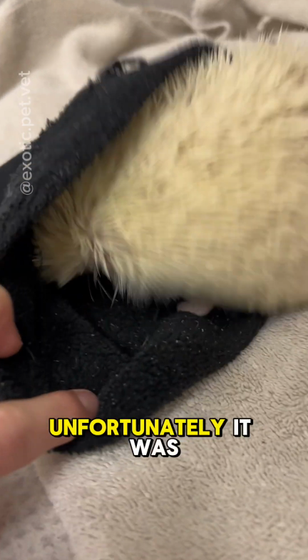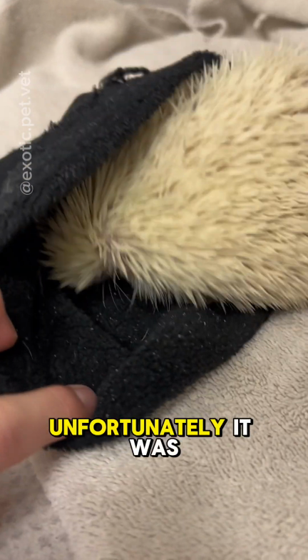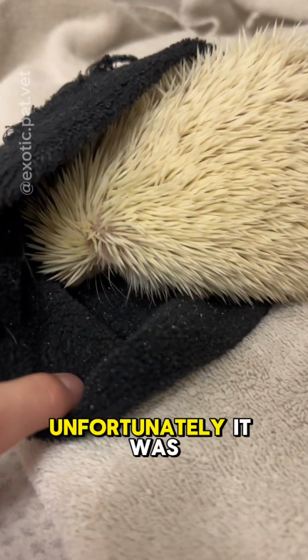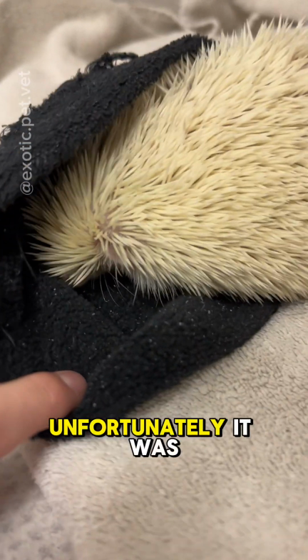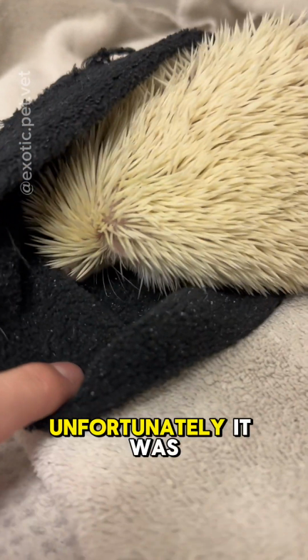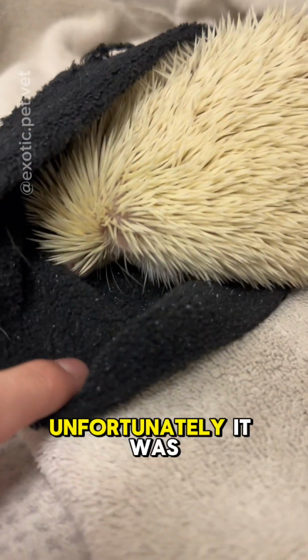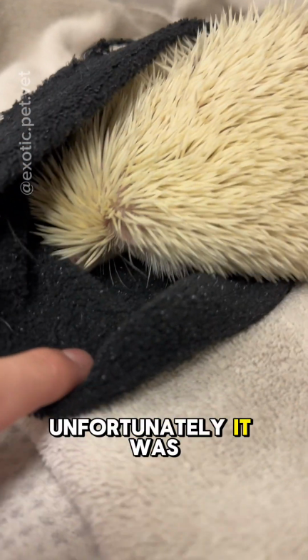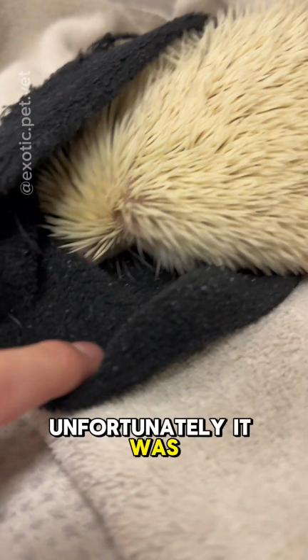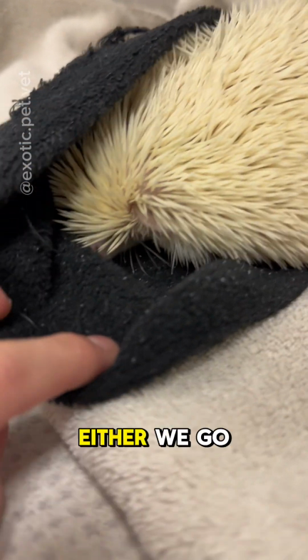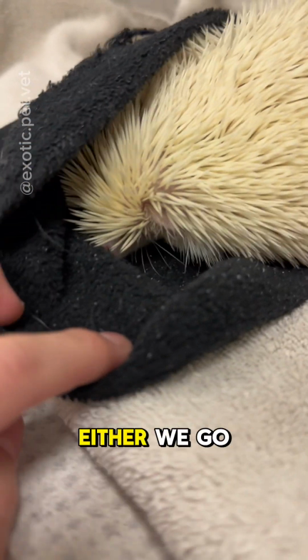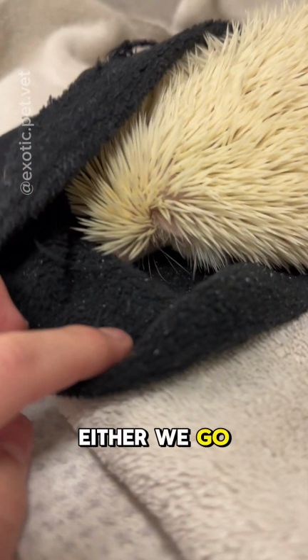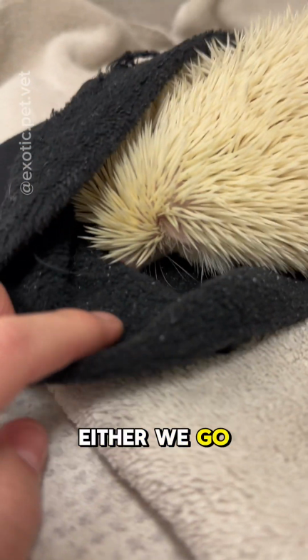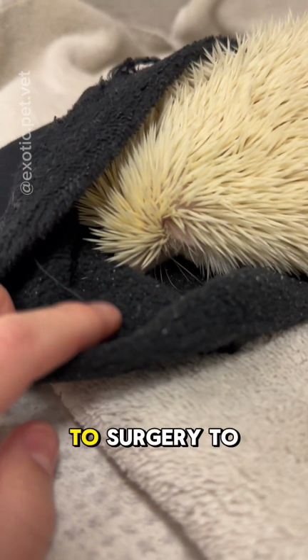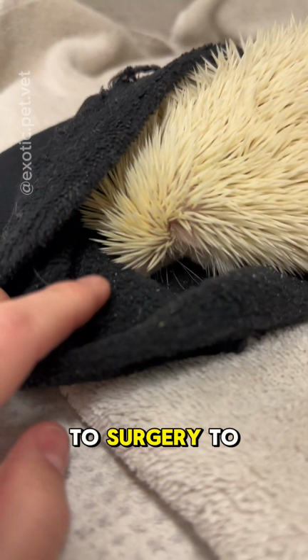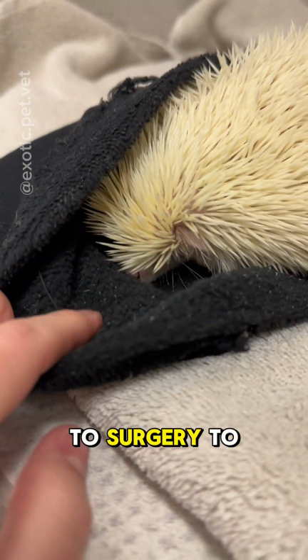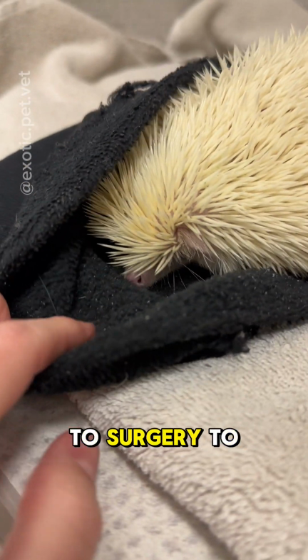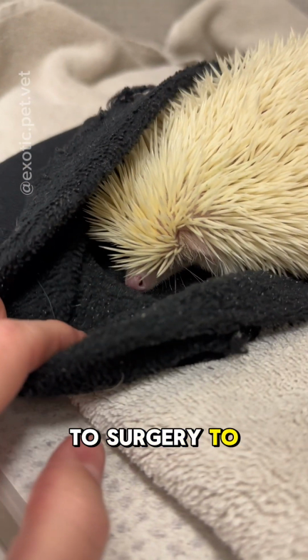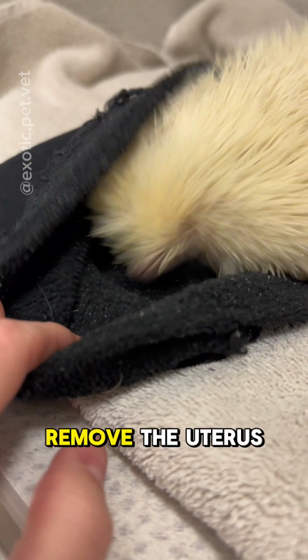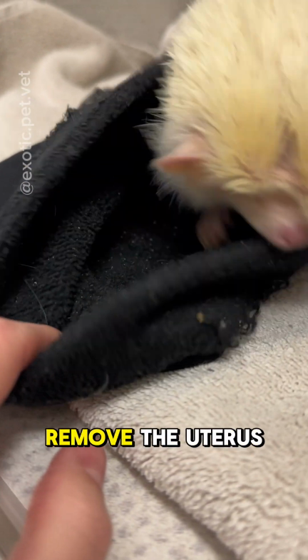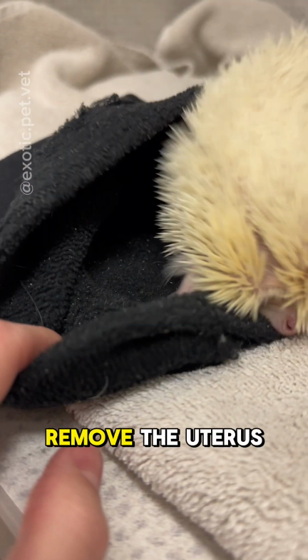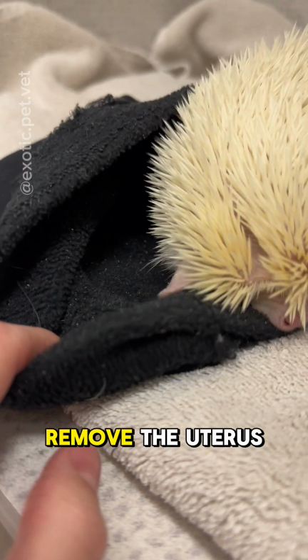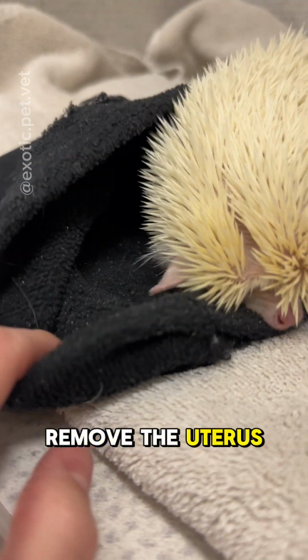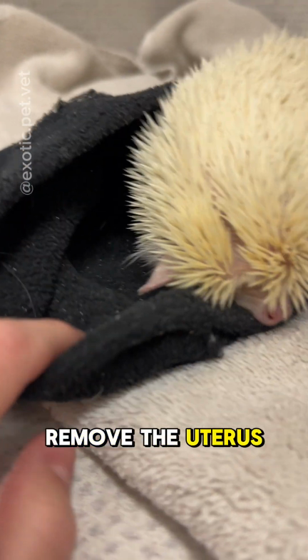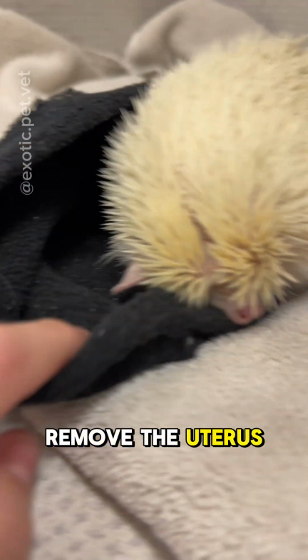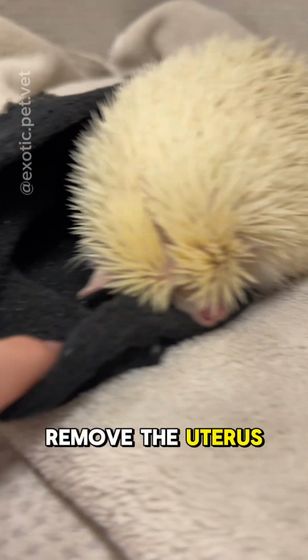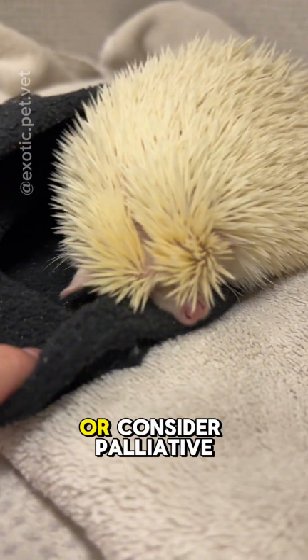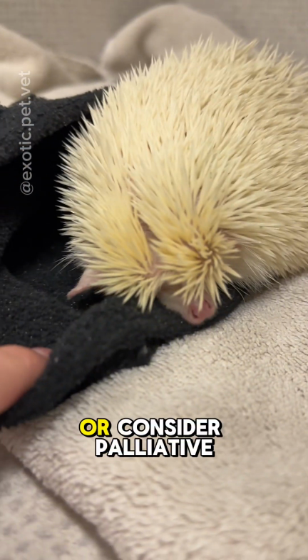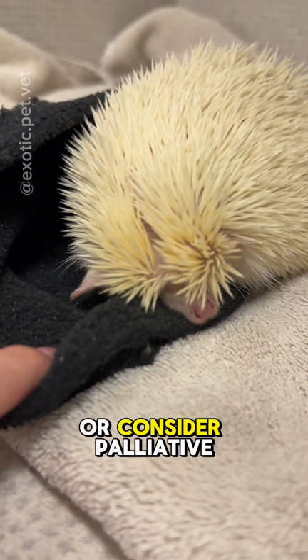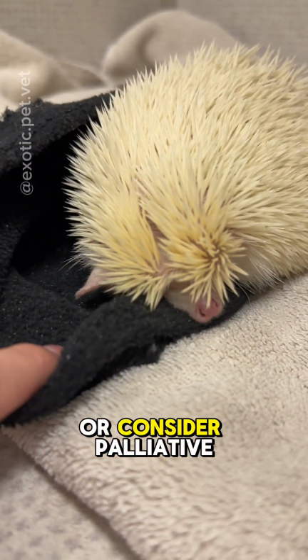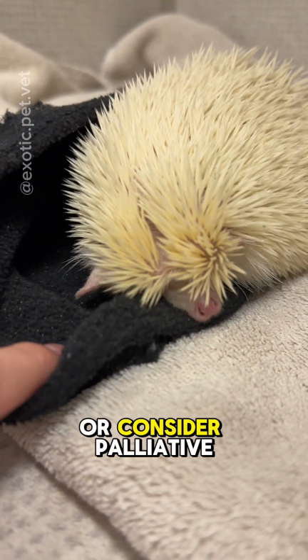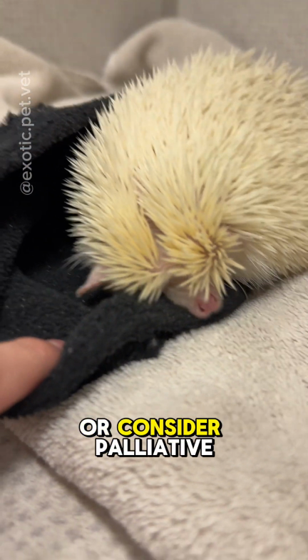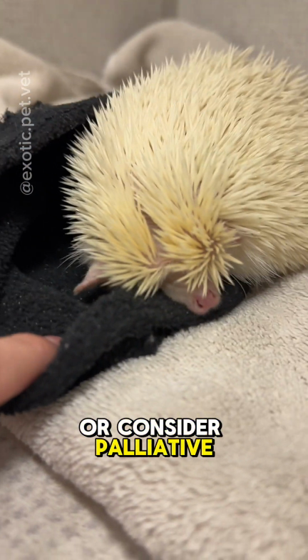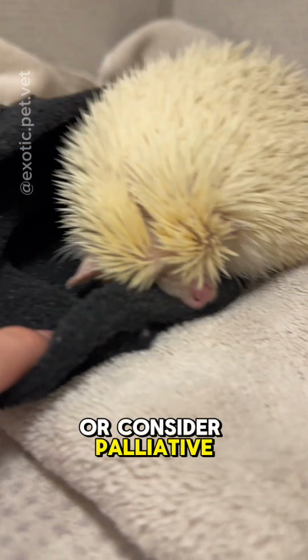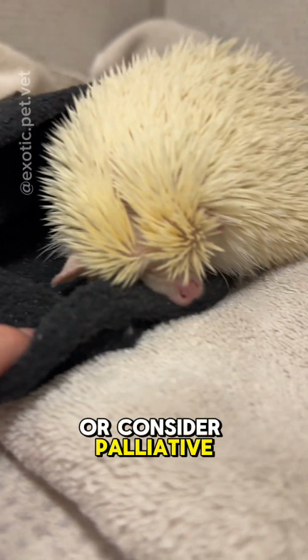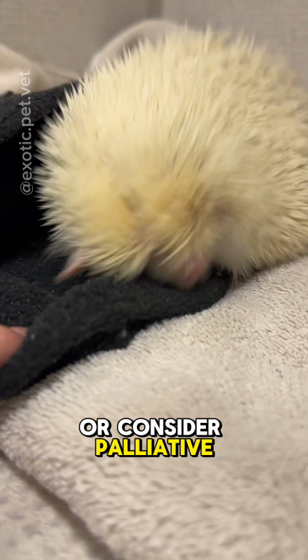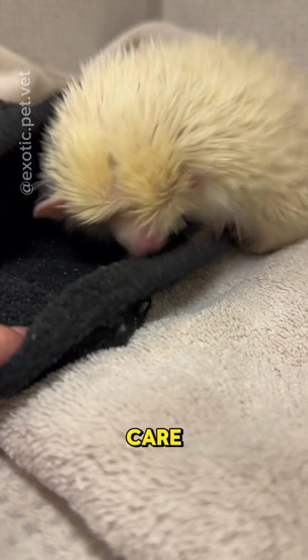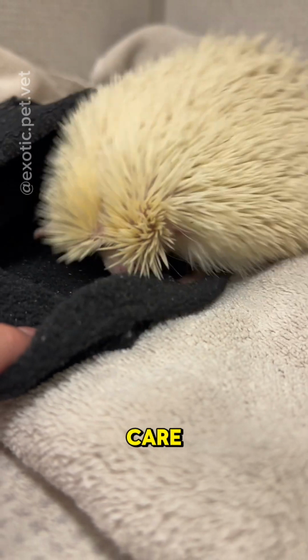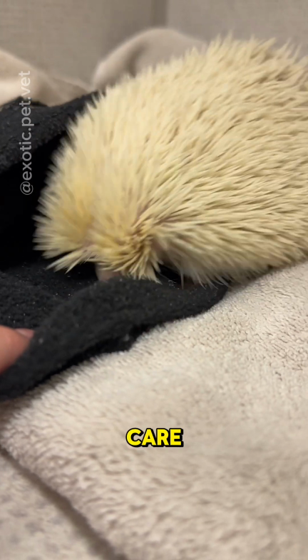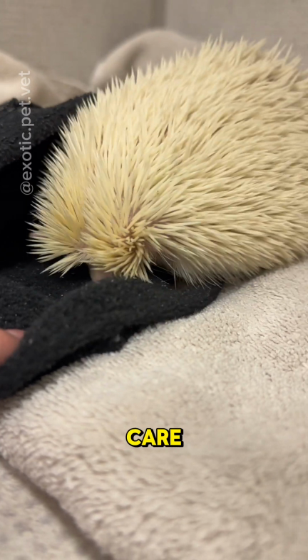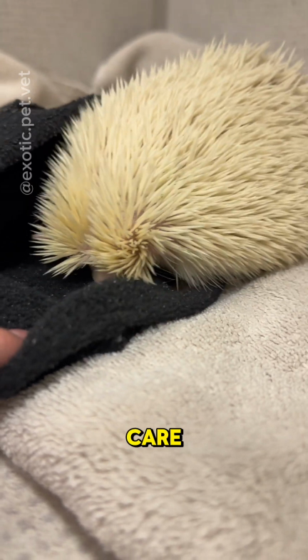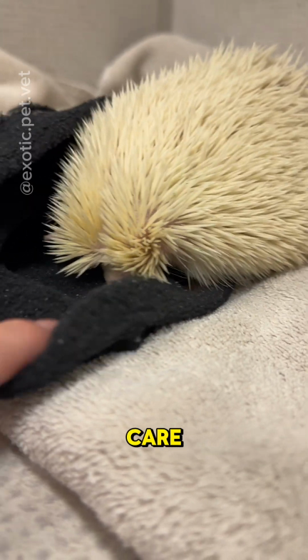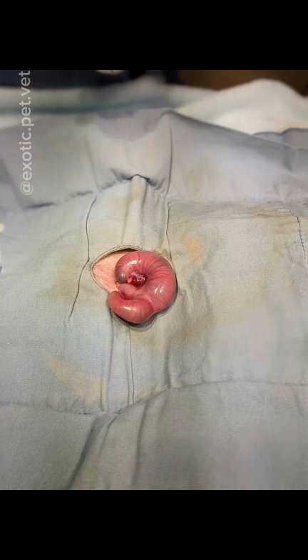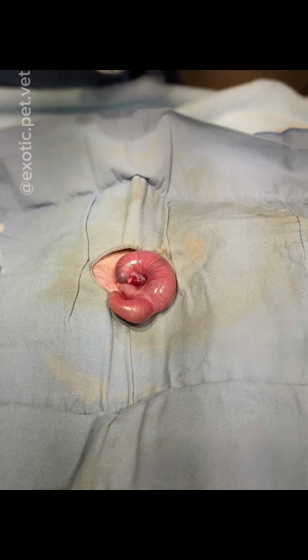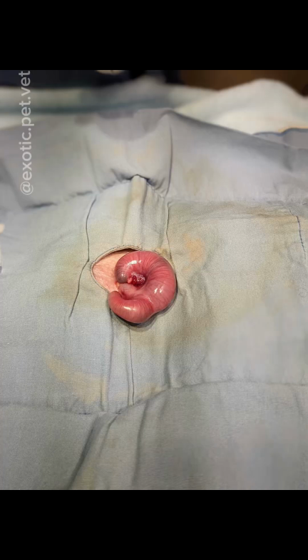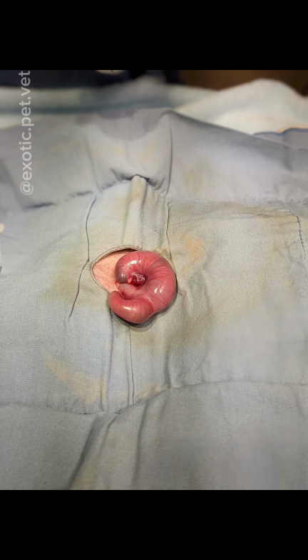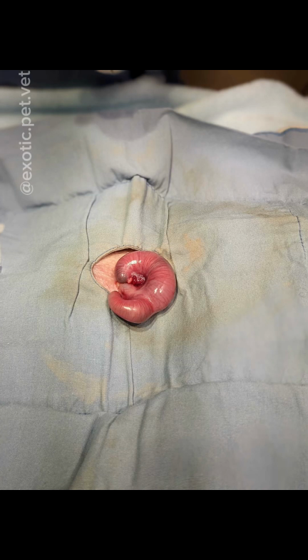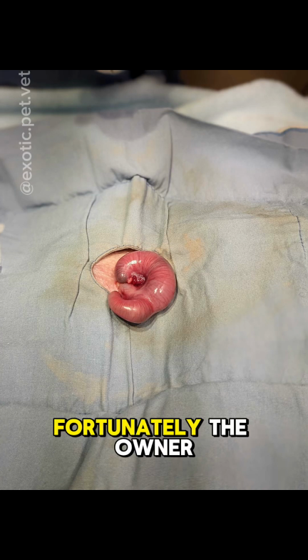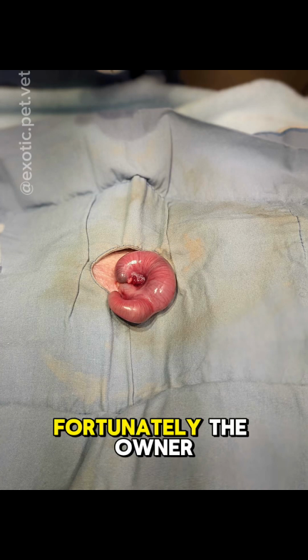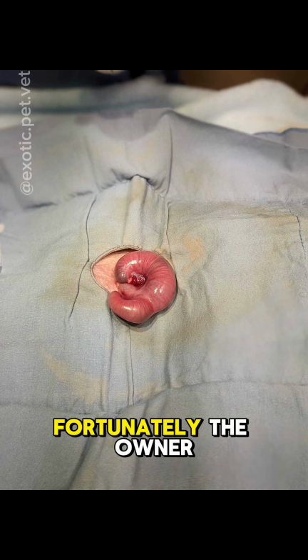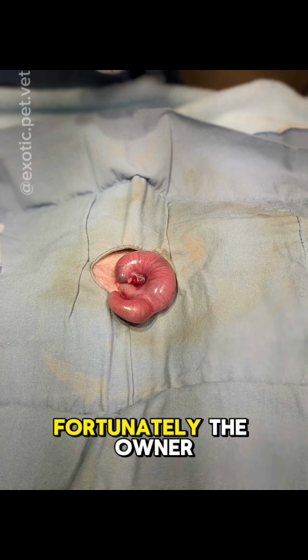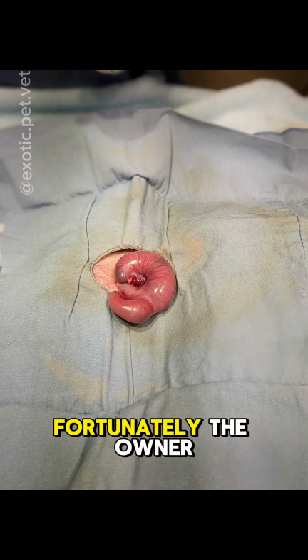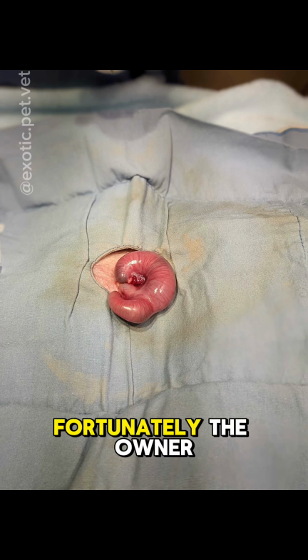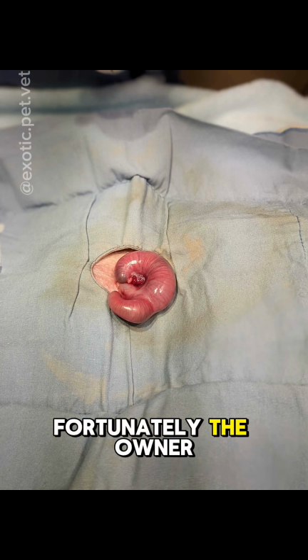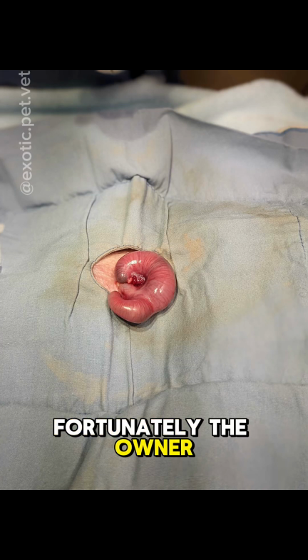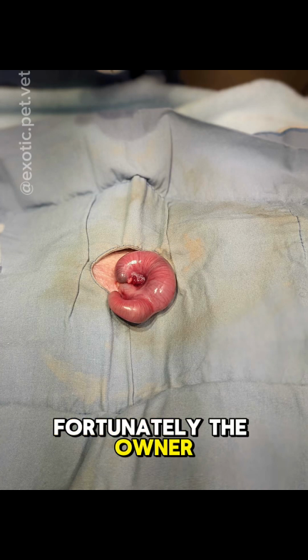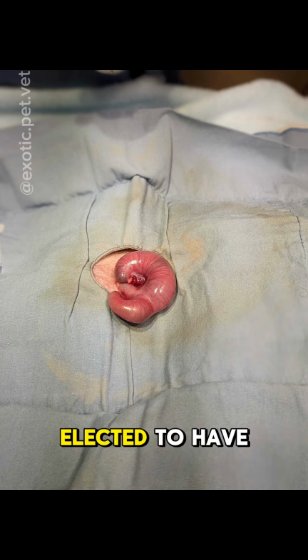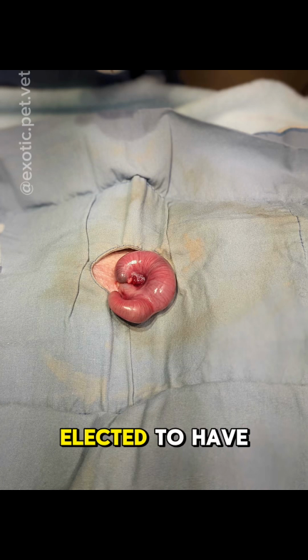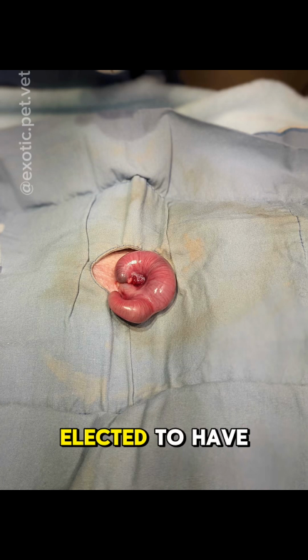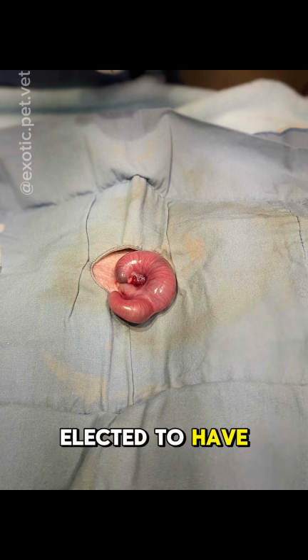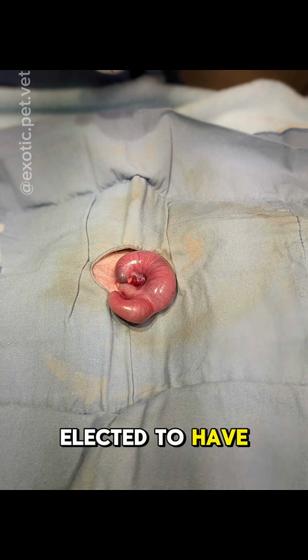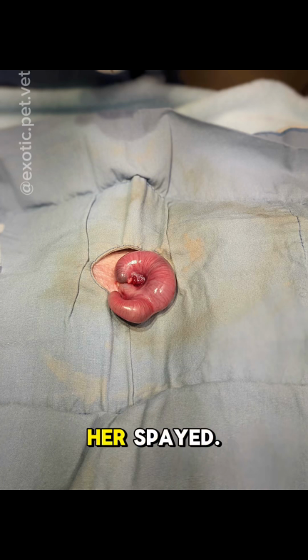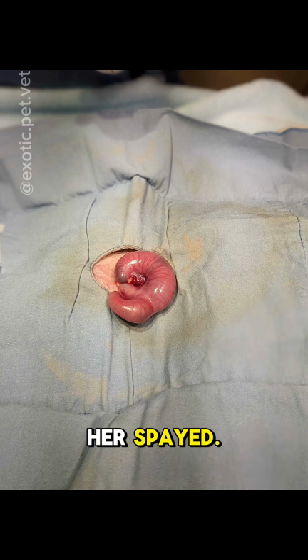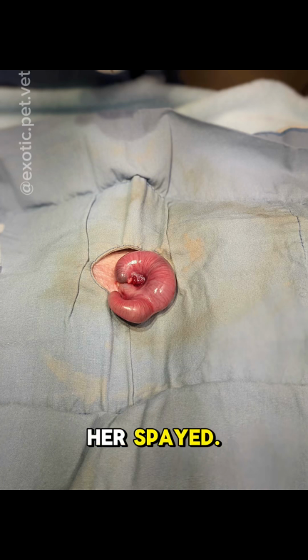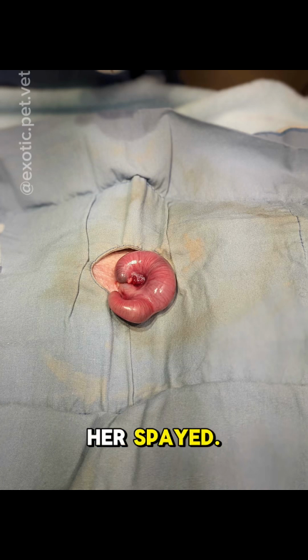Unfortunately, it was either we go to surgery to remove the uterus or consider palliative care. Fortunately, the owner elected to have her spayed.